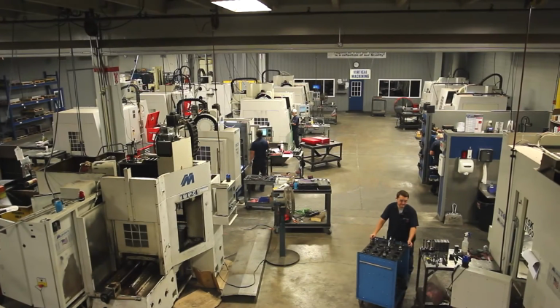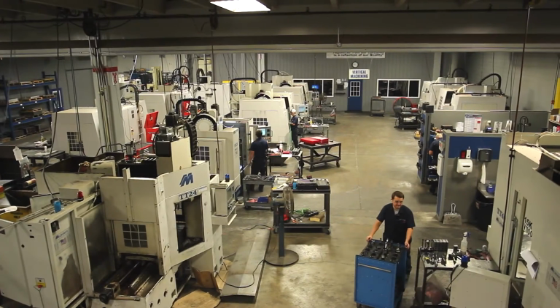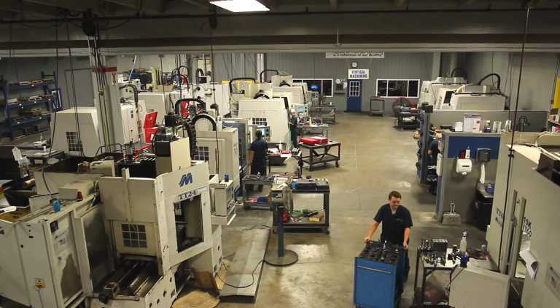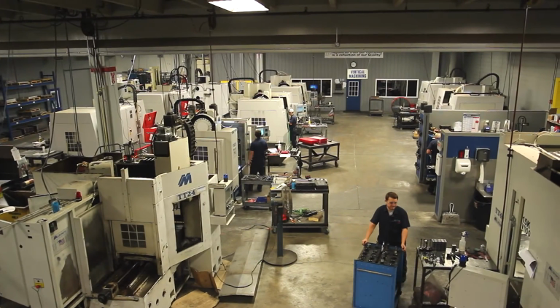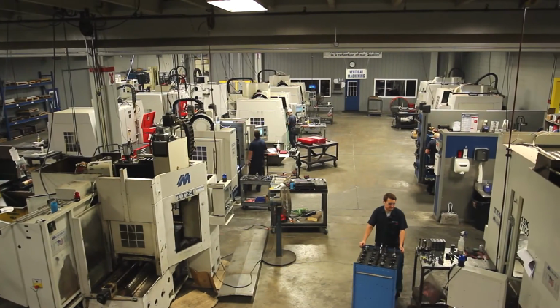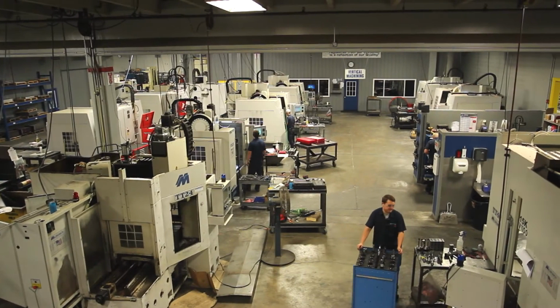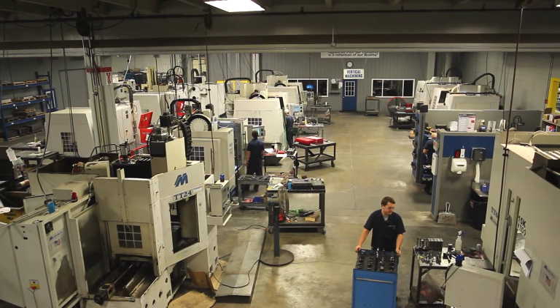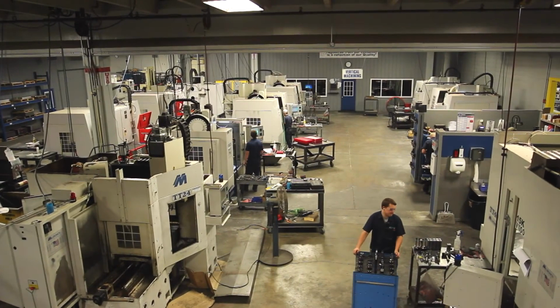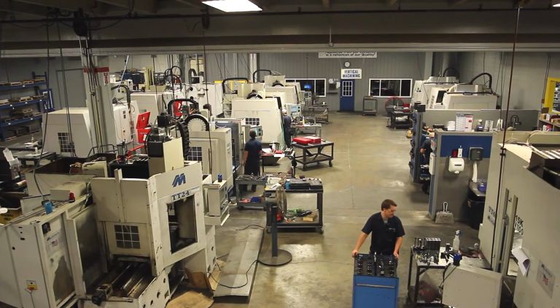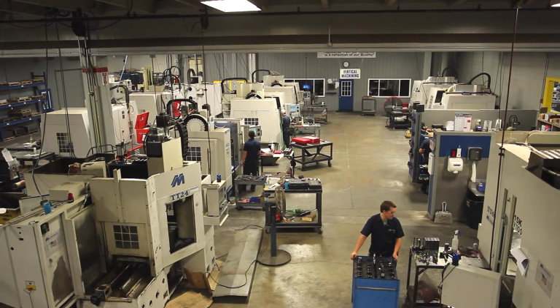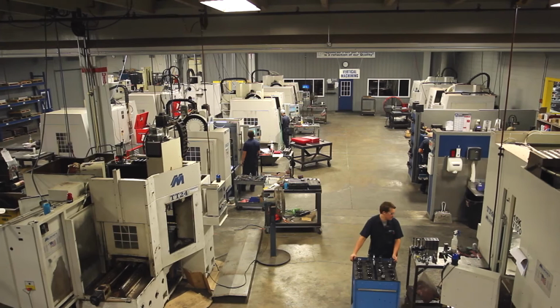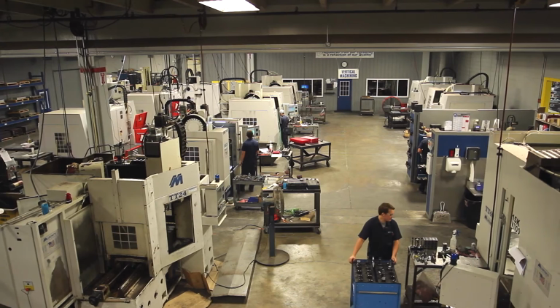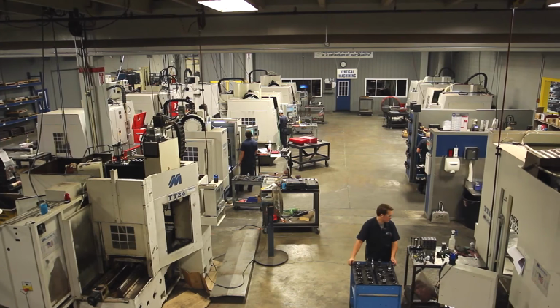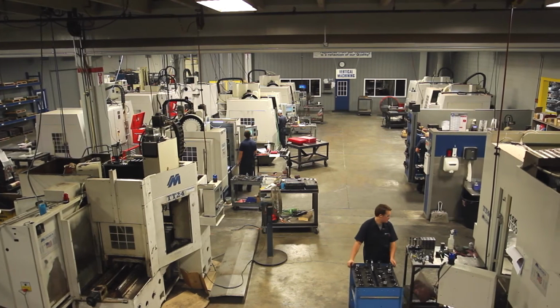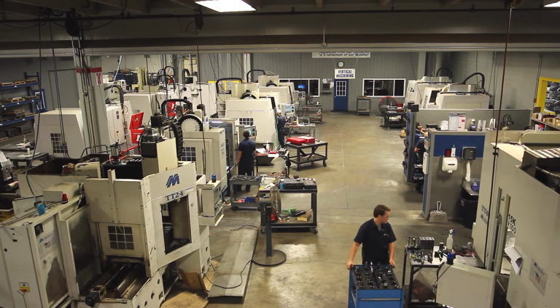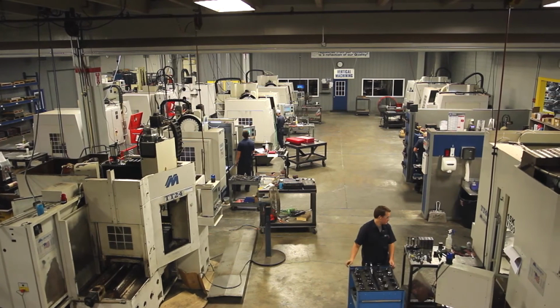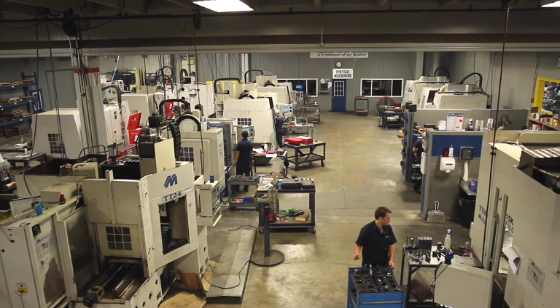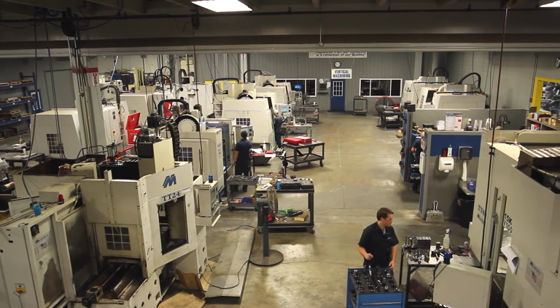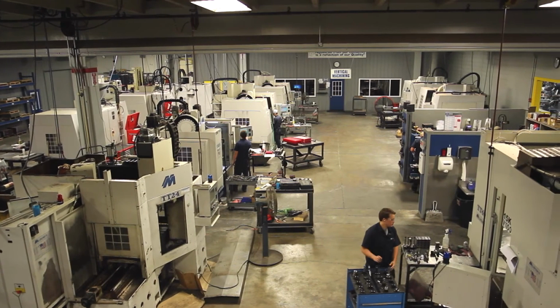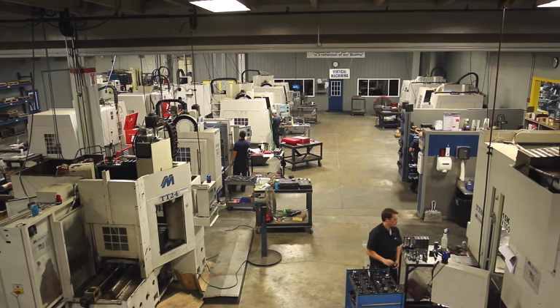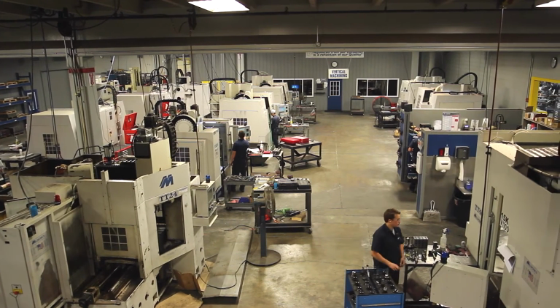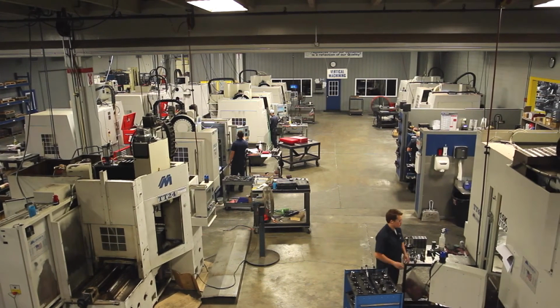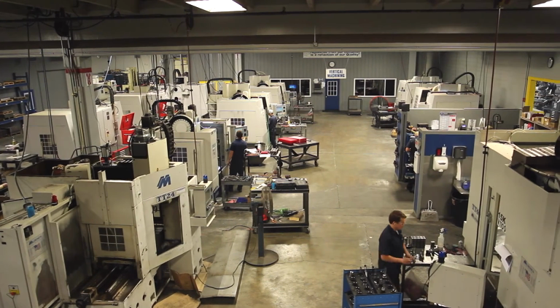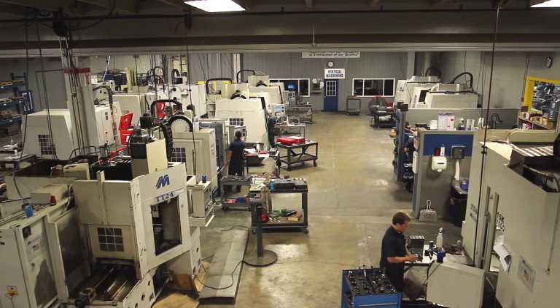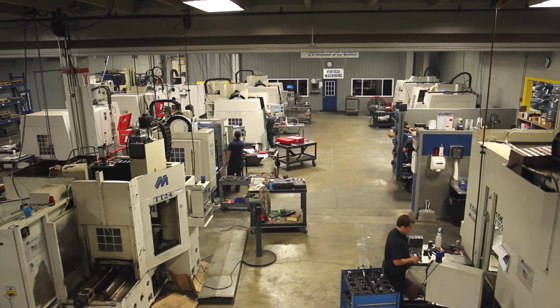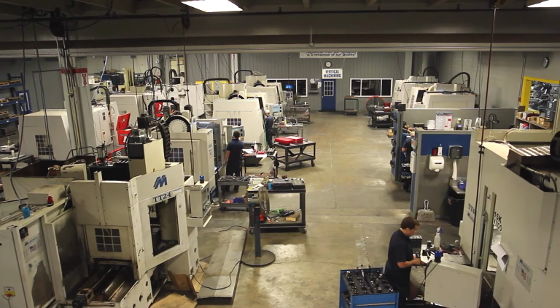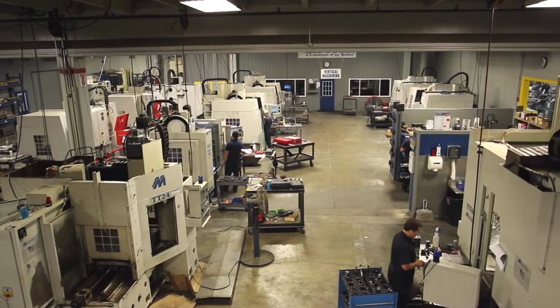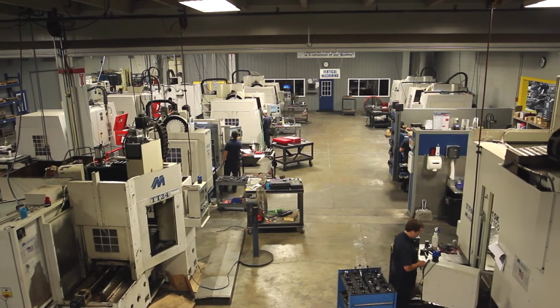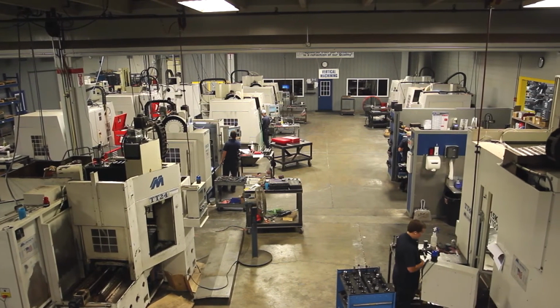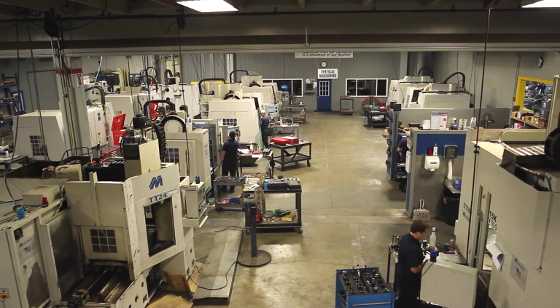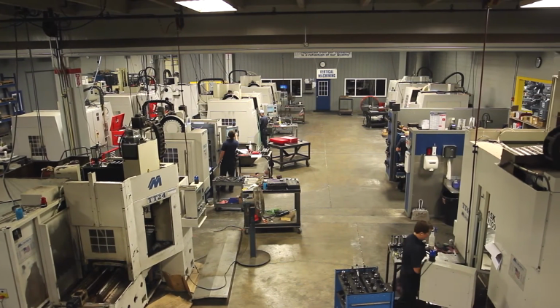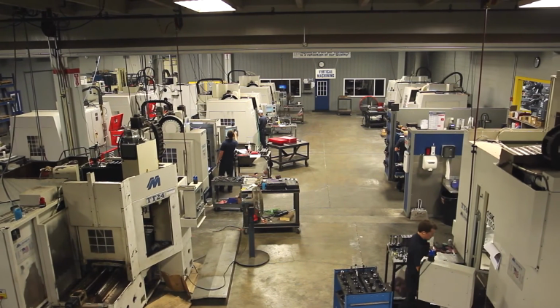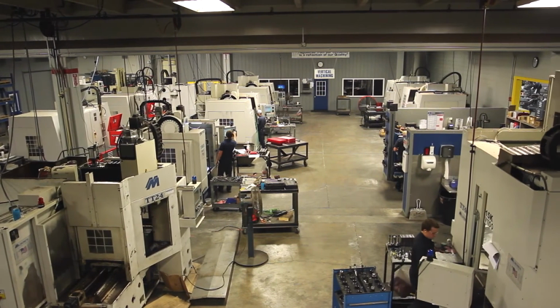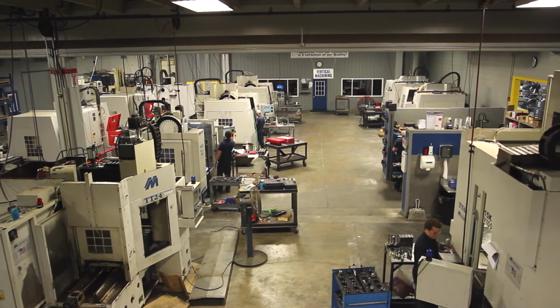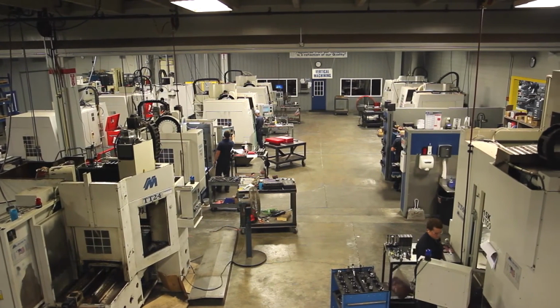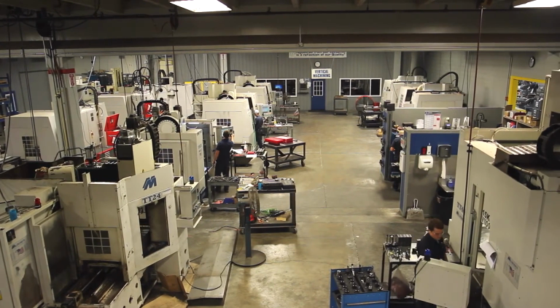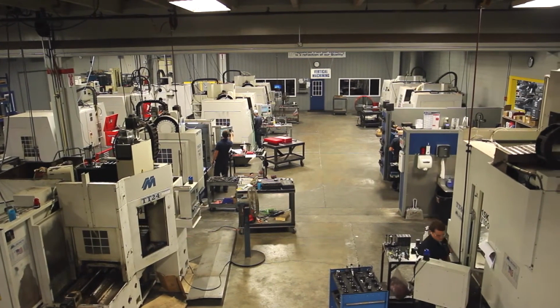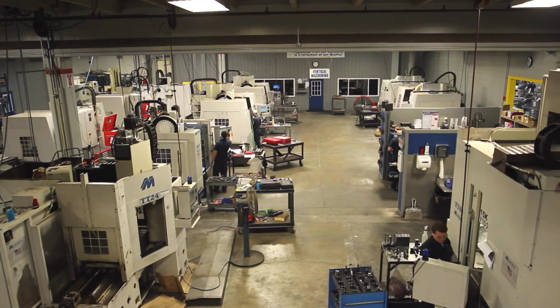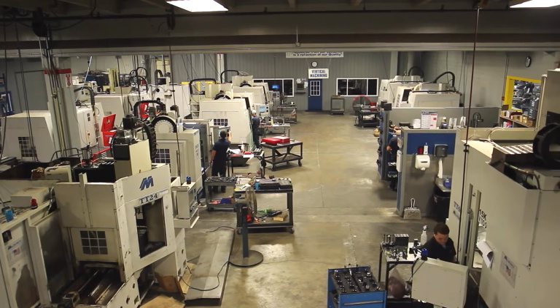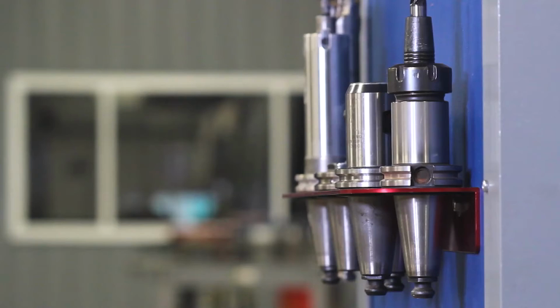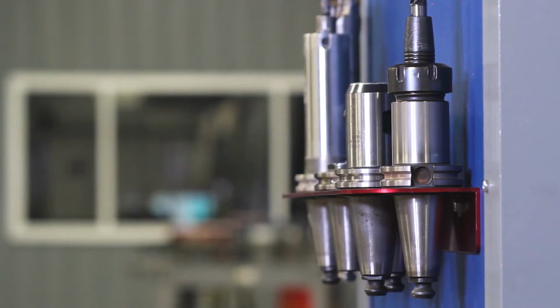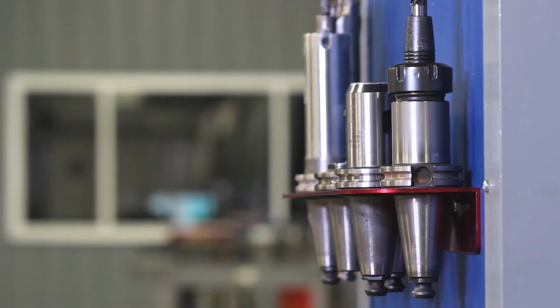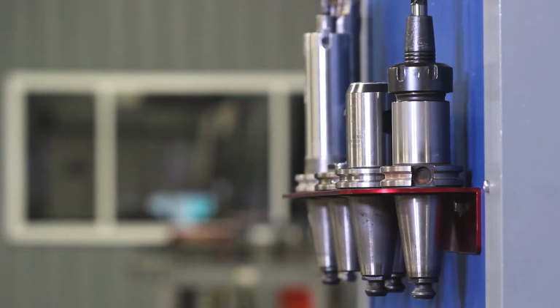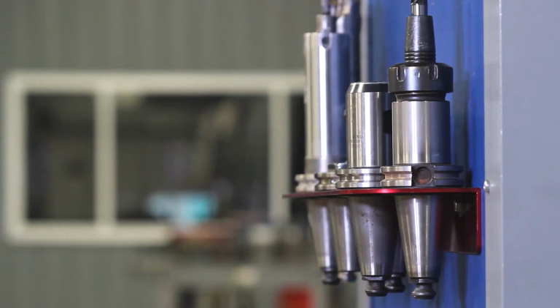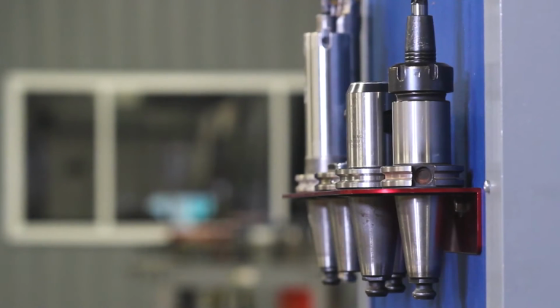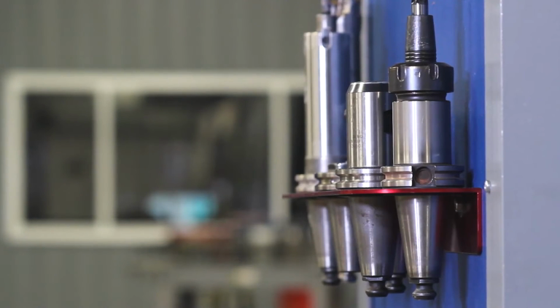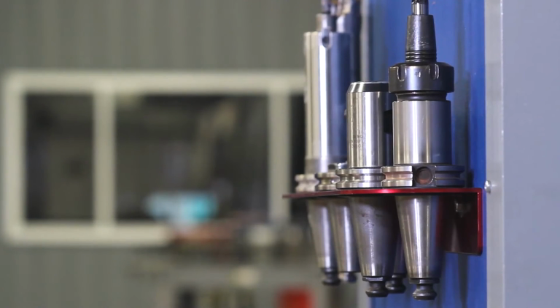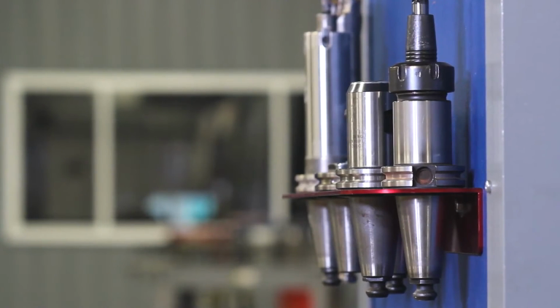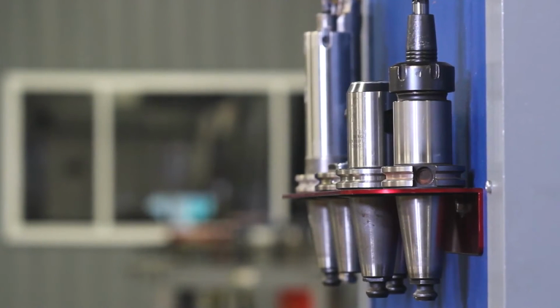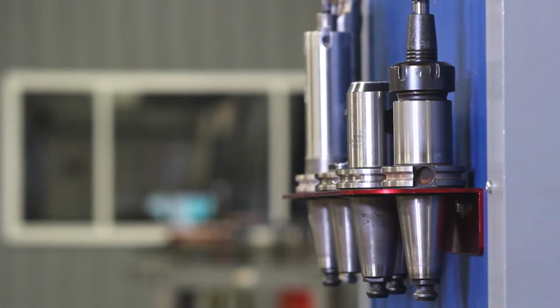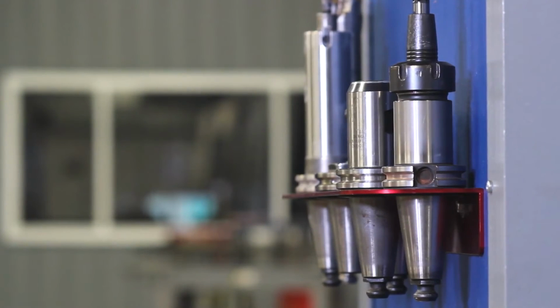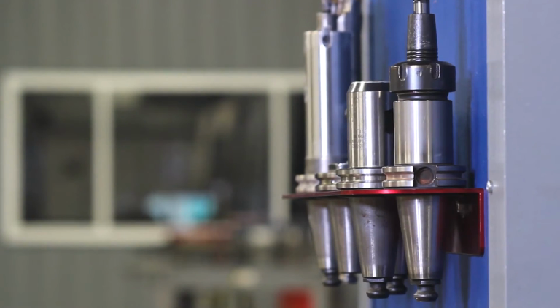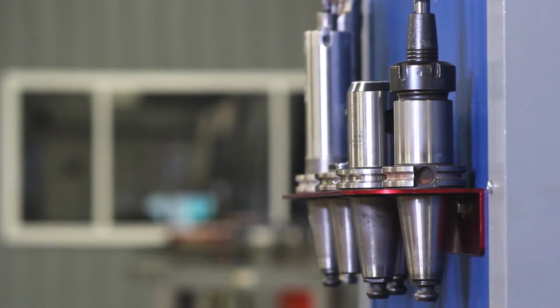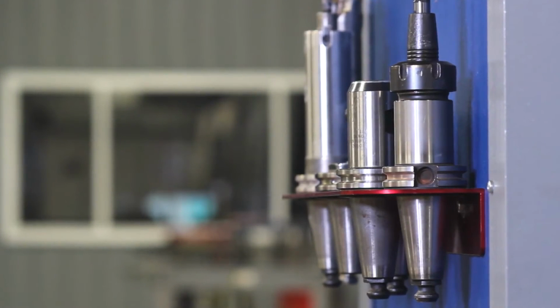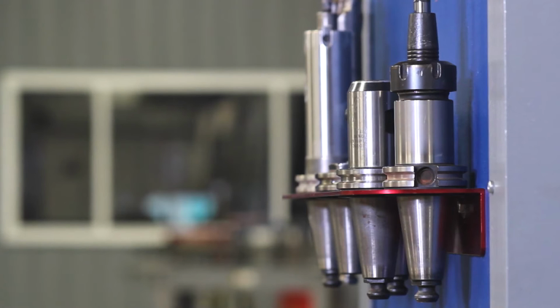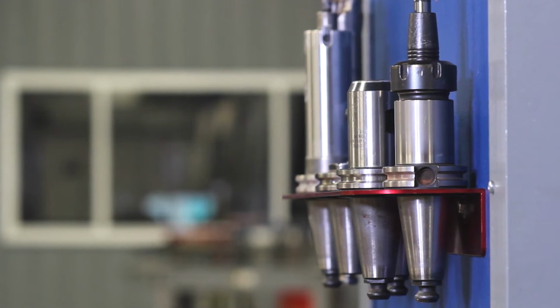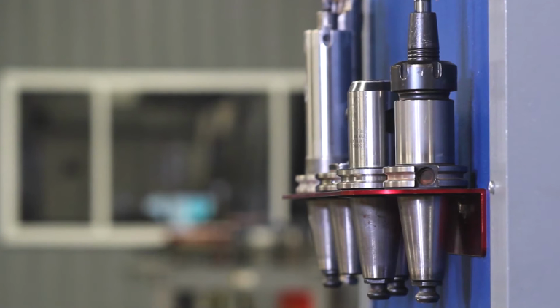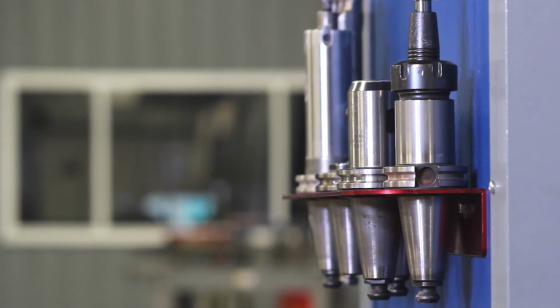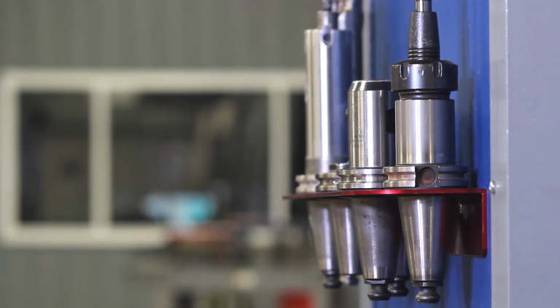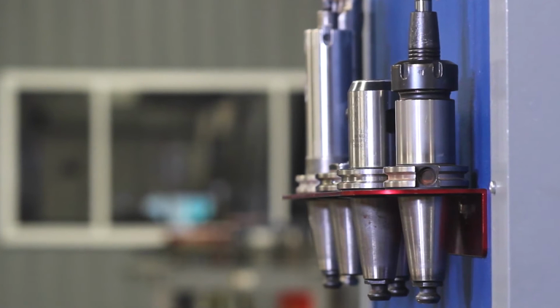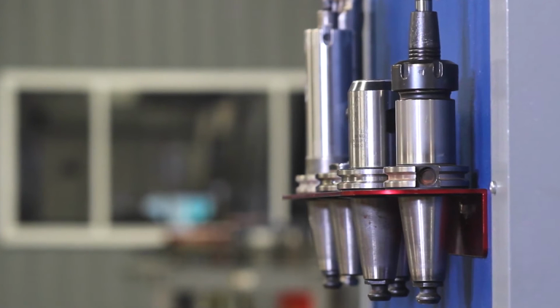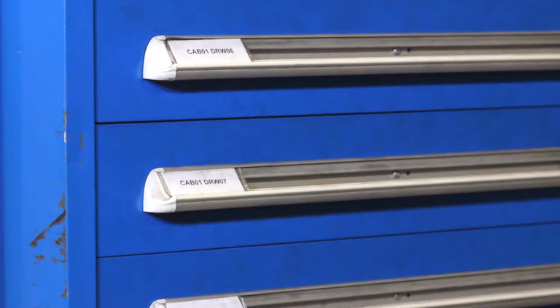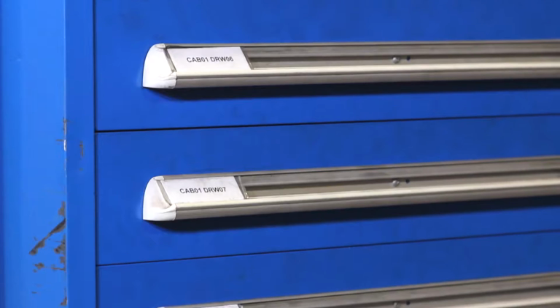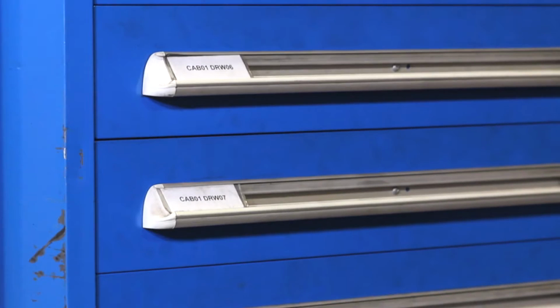At Hoosier Pattern we strive to stay at the forefront of technology. We are constantly looking for new ways to improve our machines and processes.